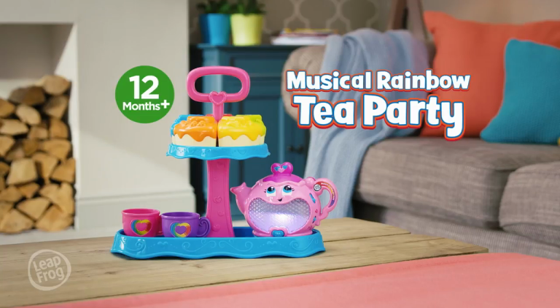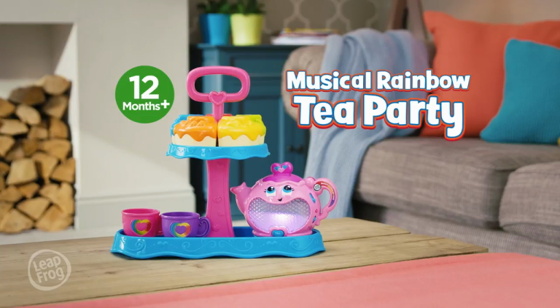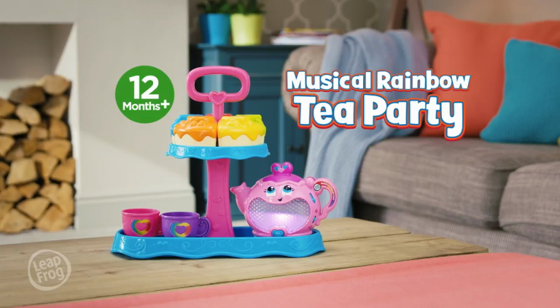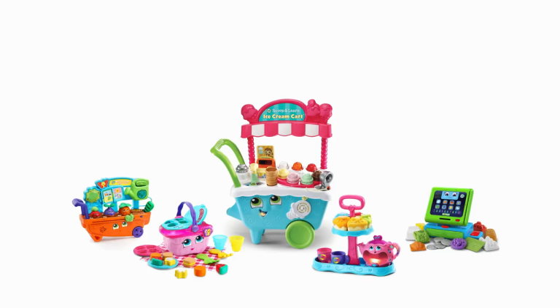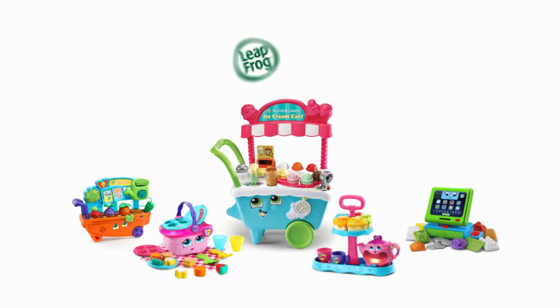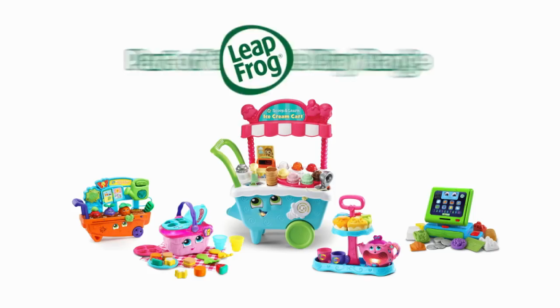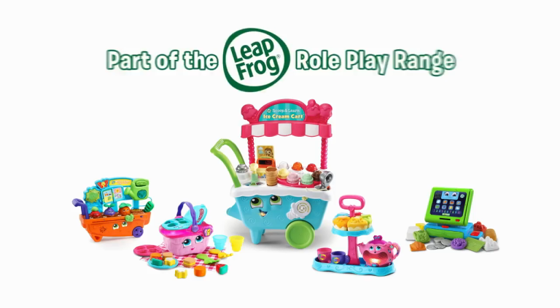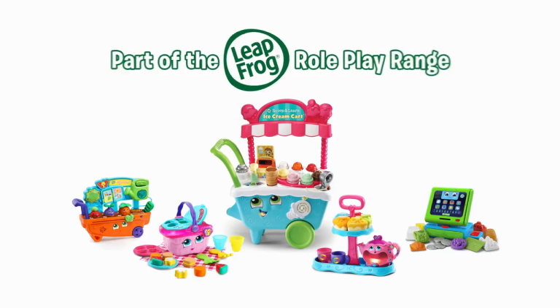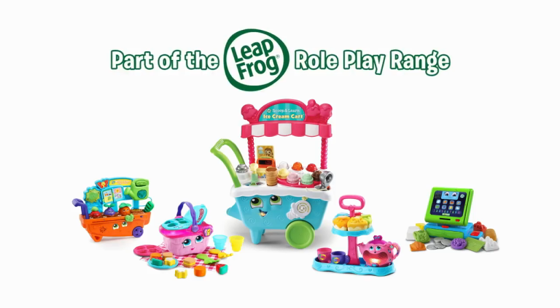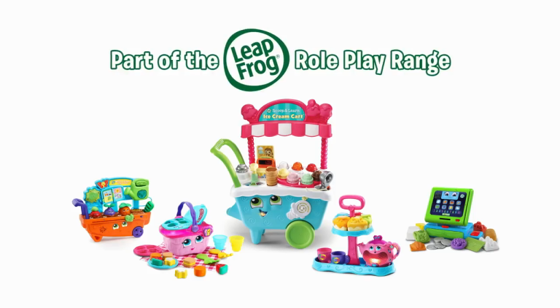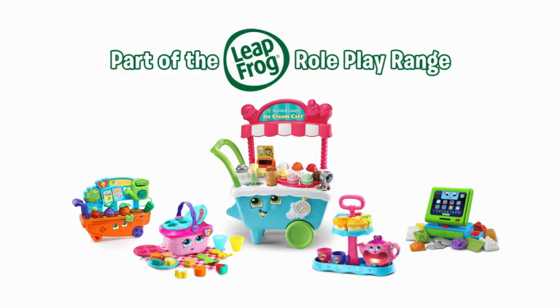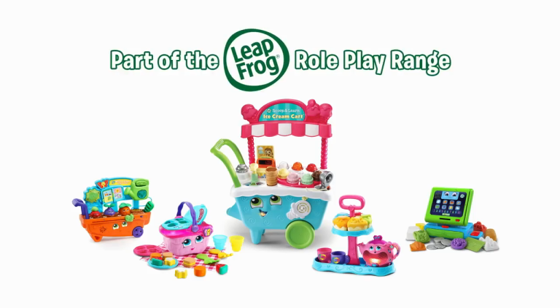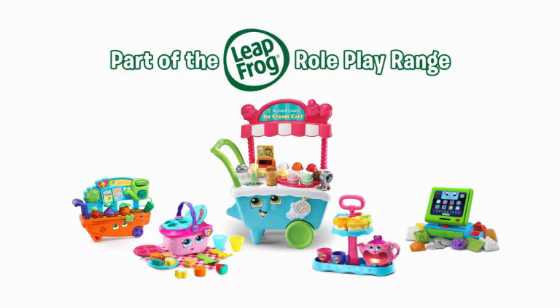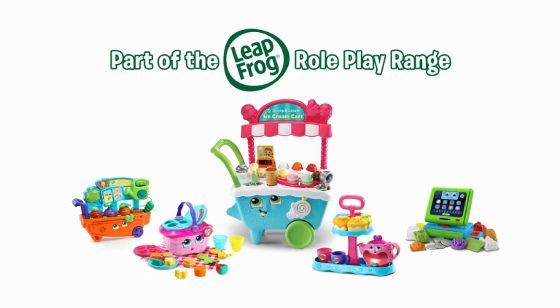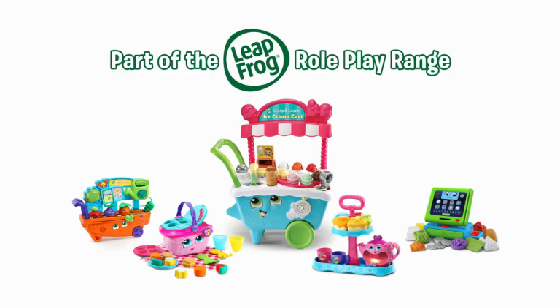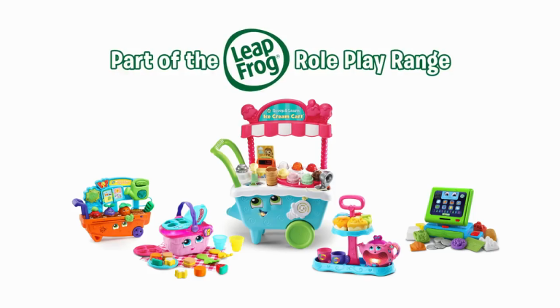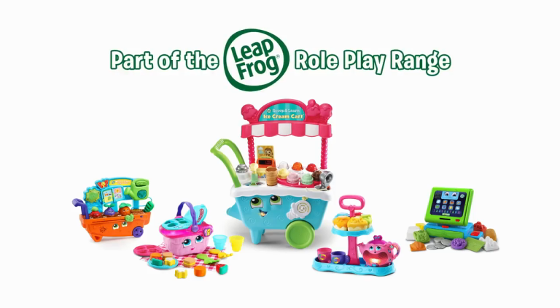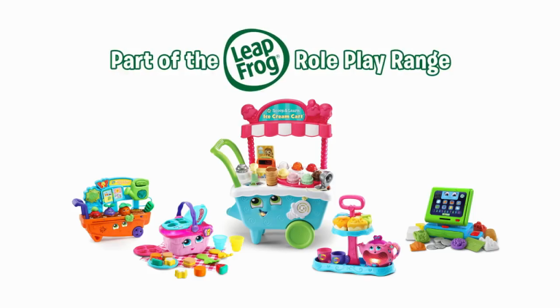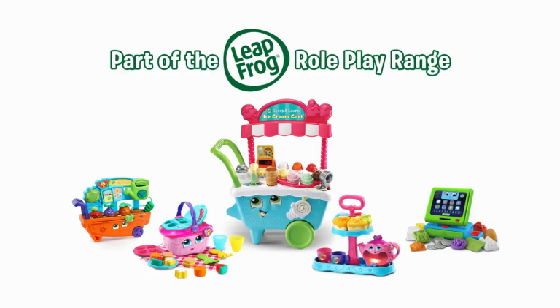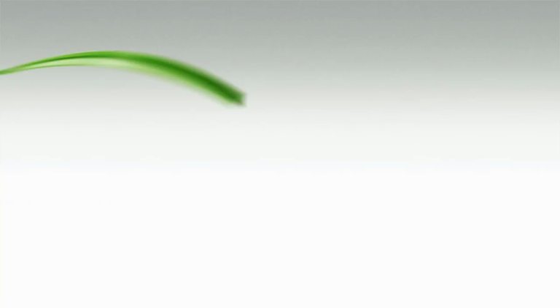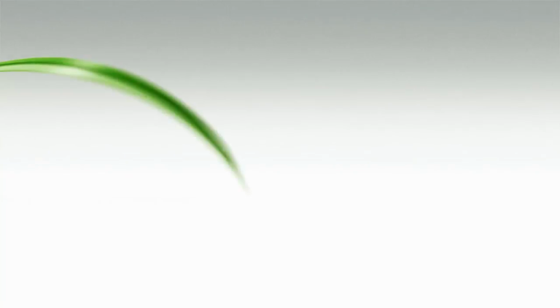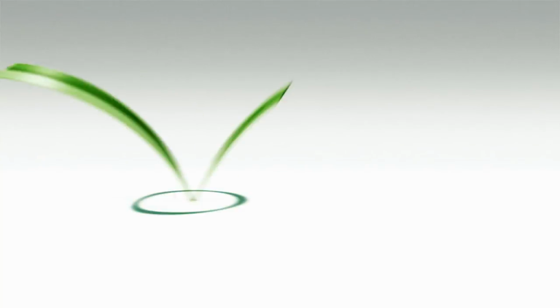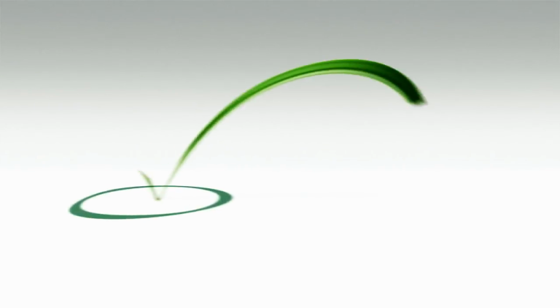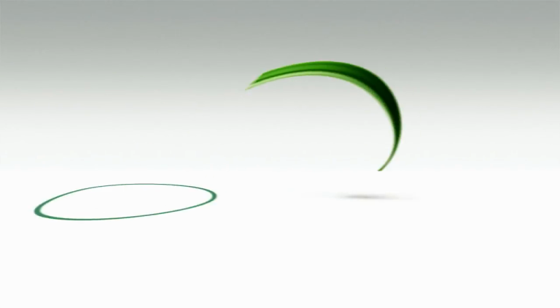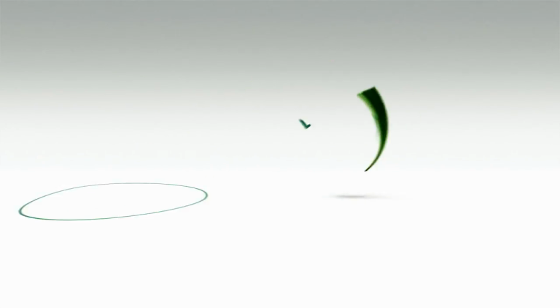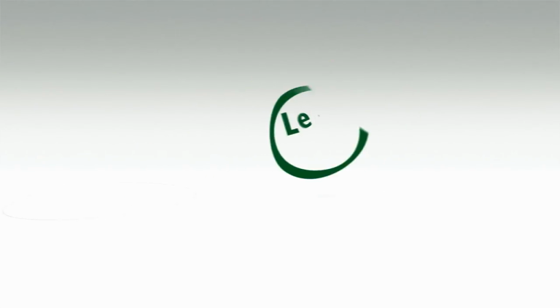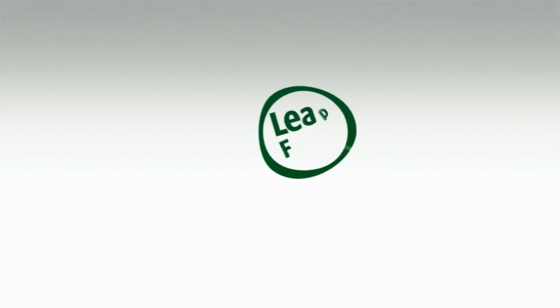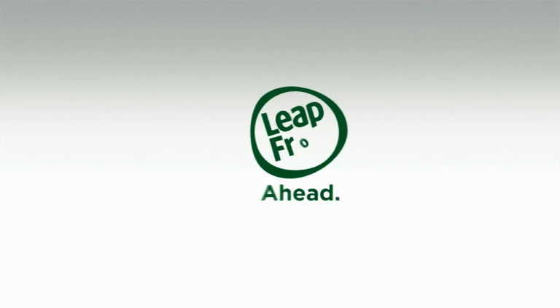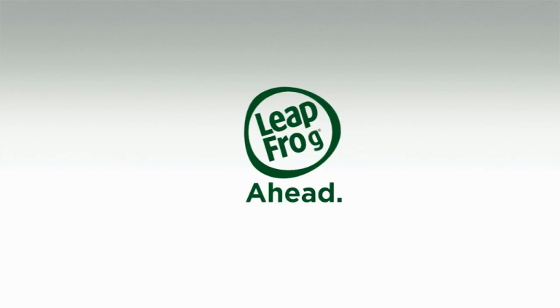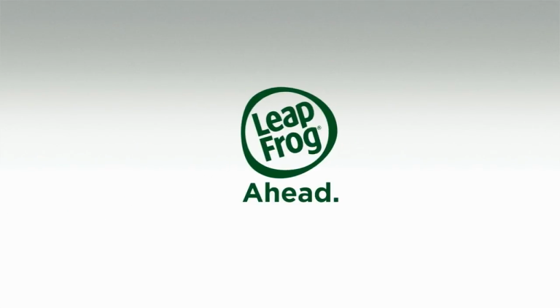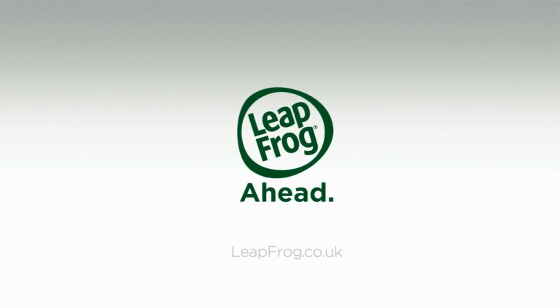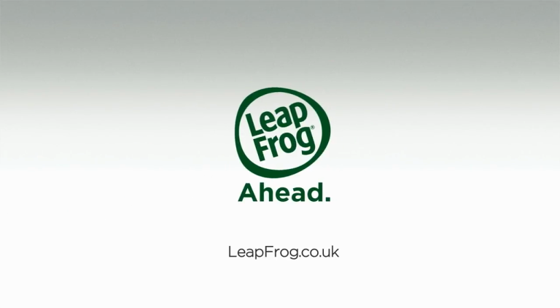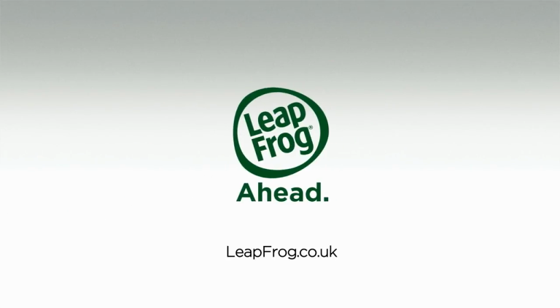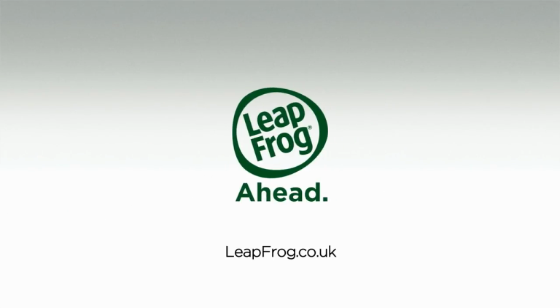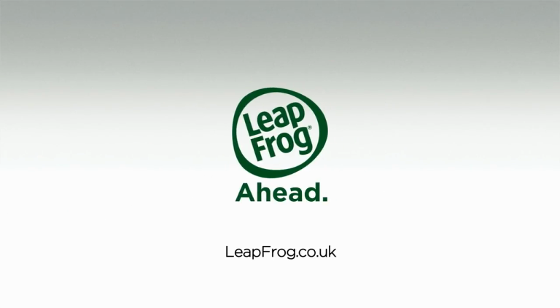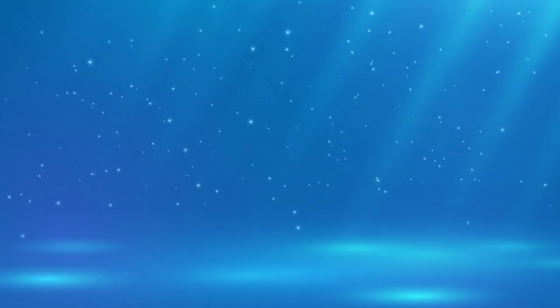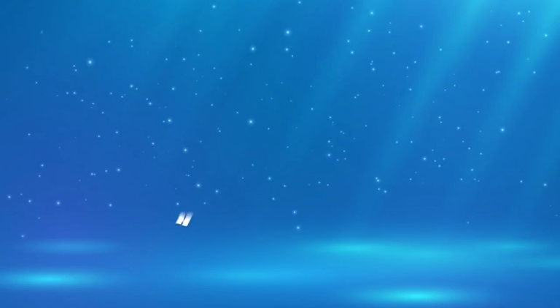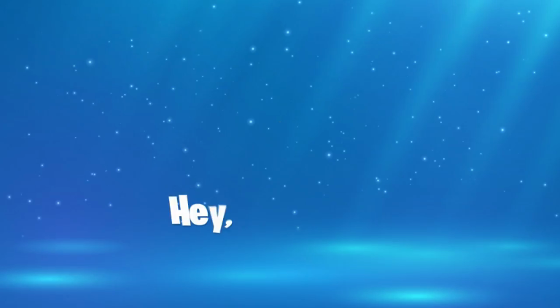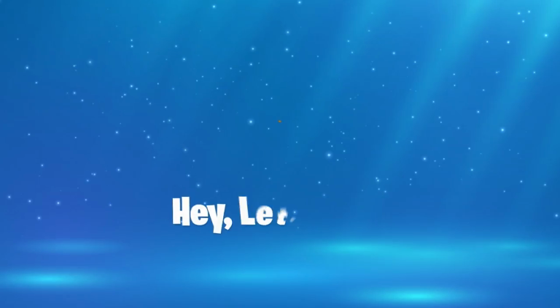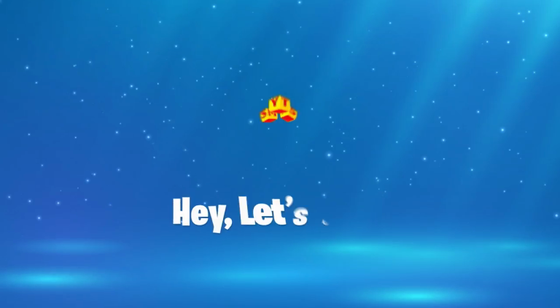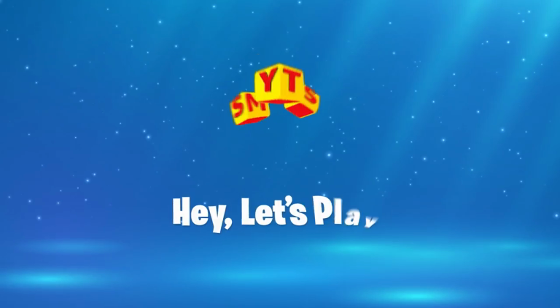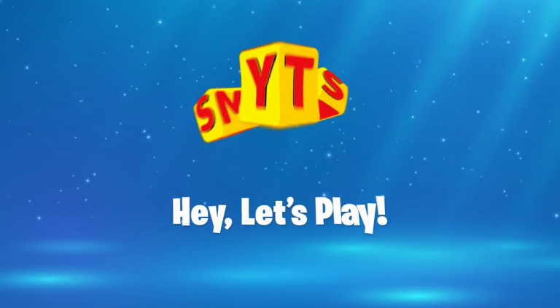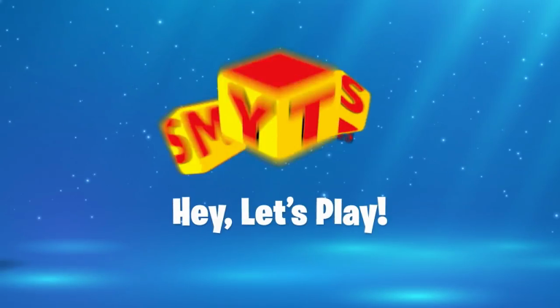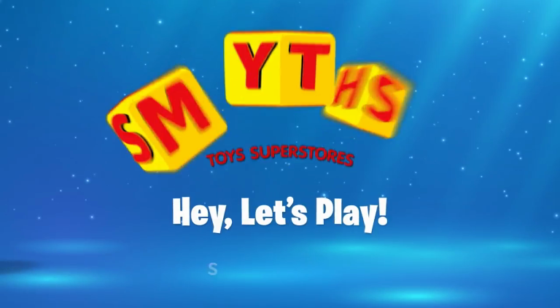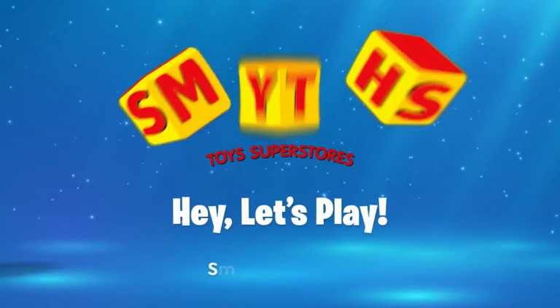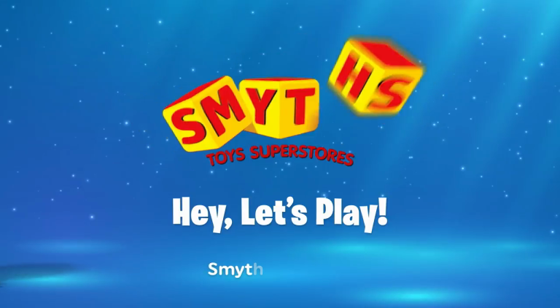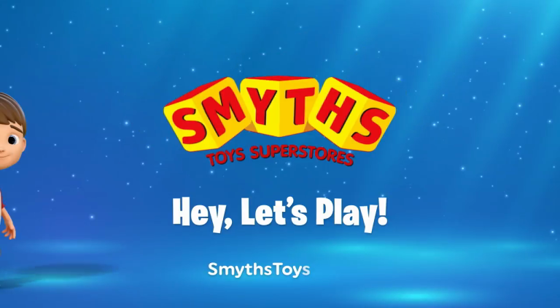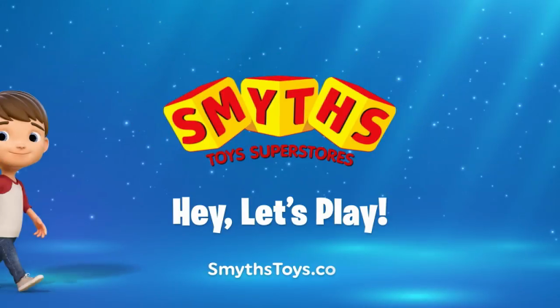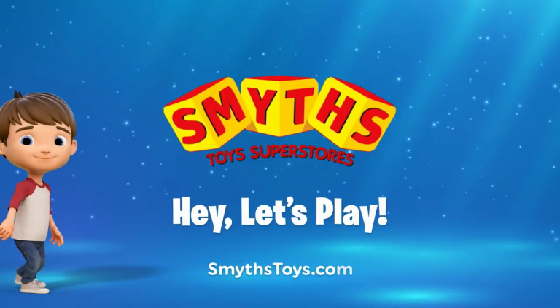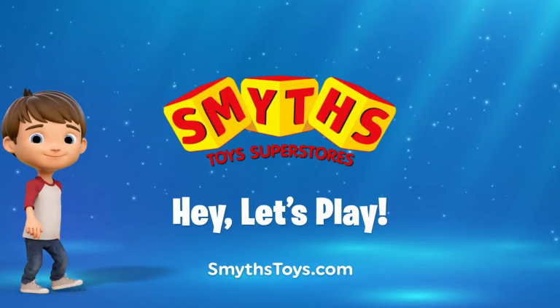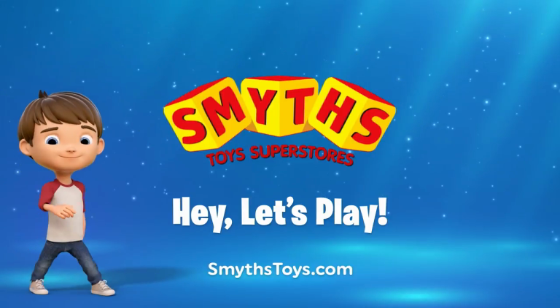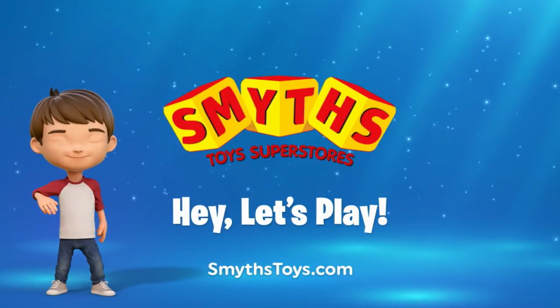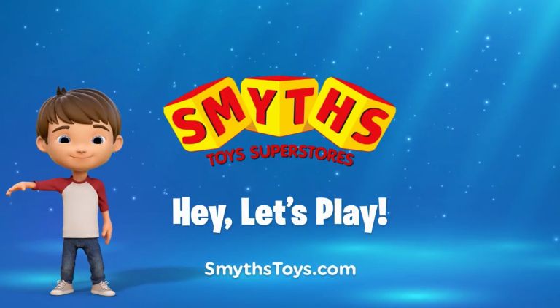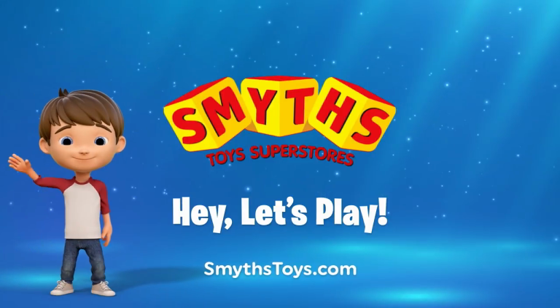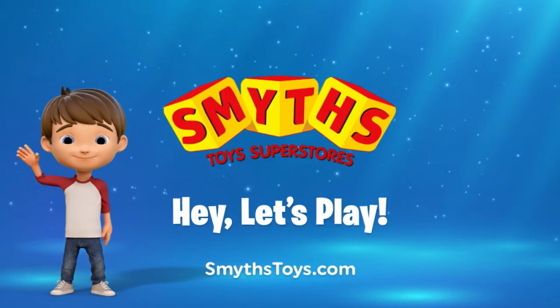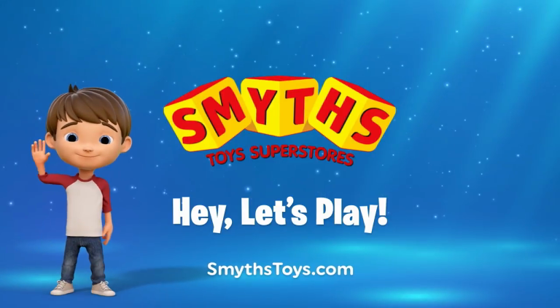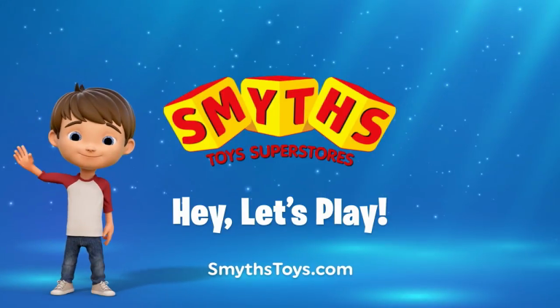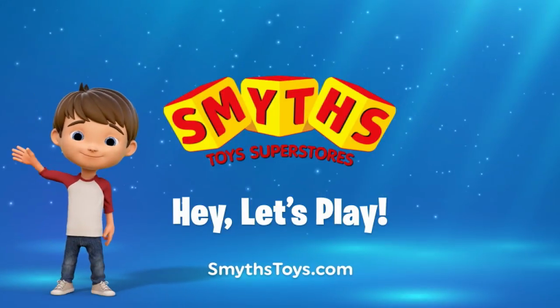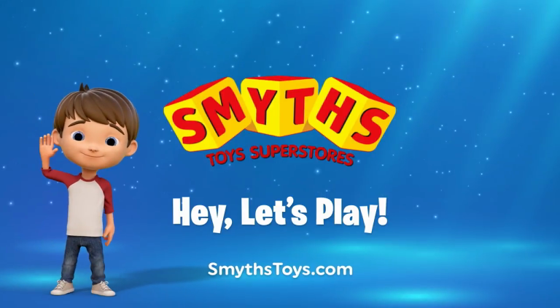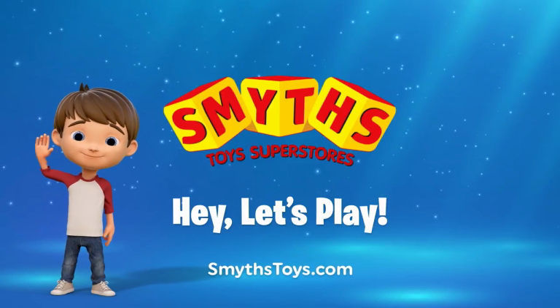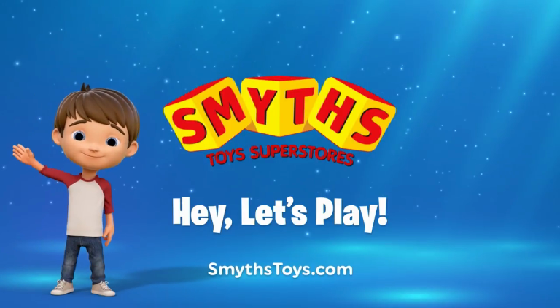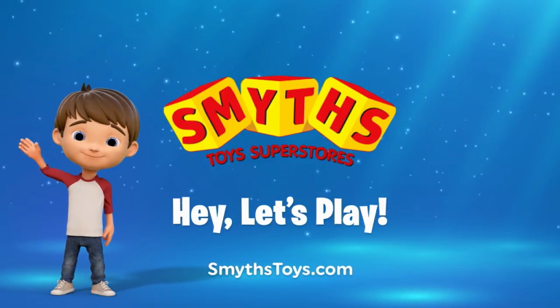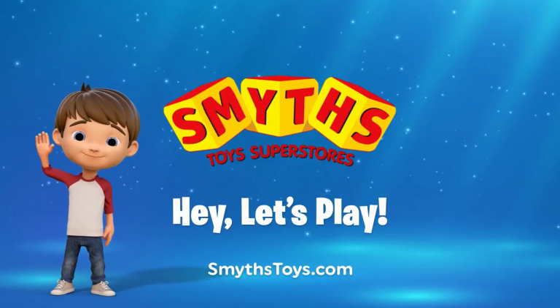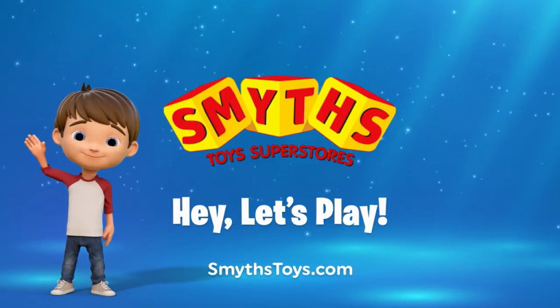Pretend Play, Real Learning from Leapfrog. Available now at Smith's Toys Superstores.